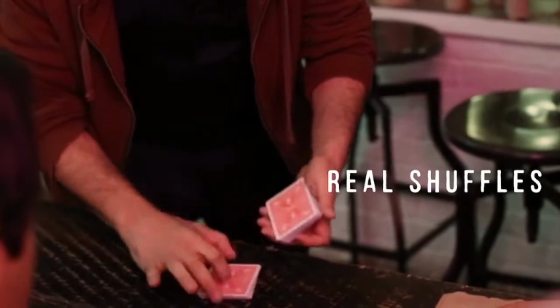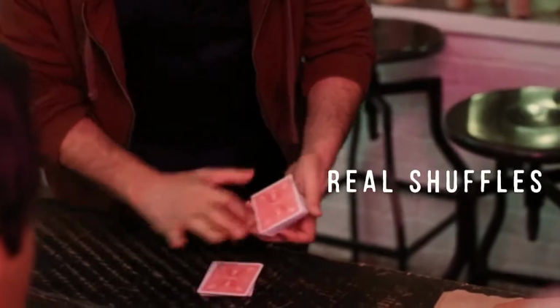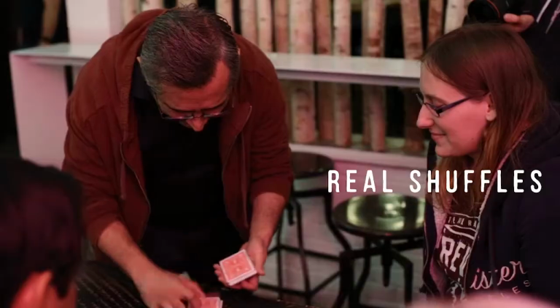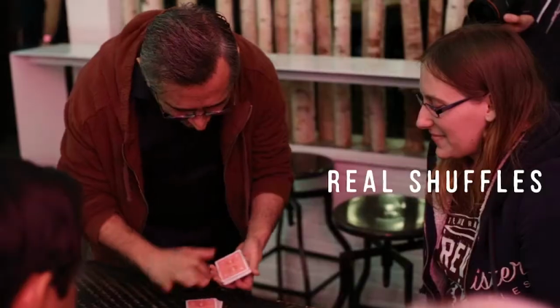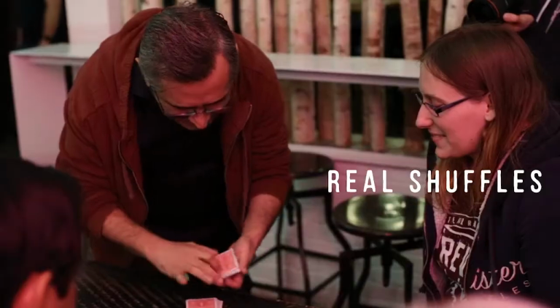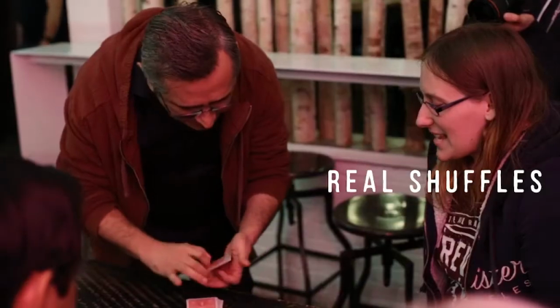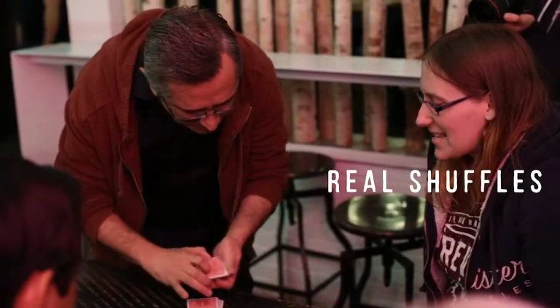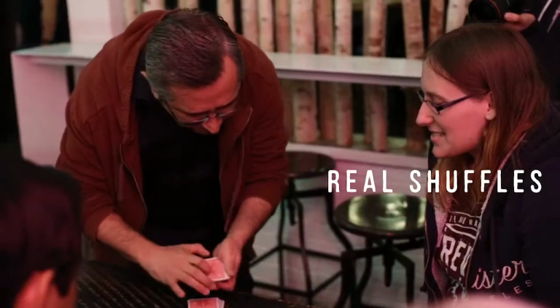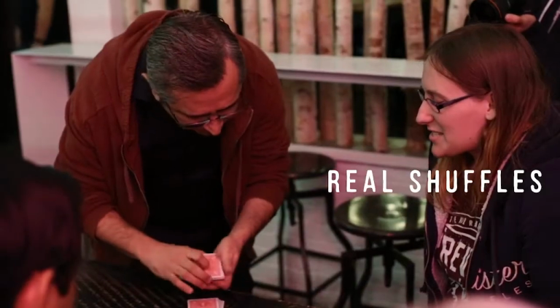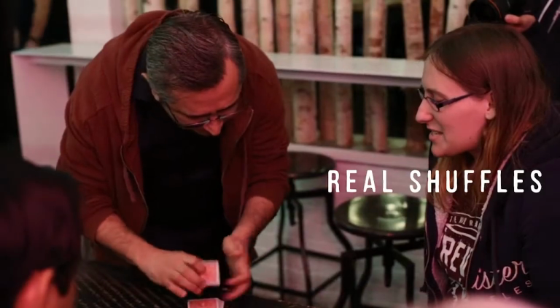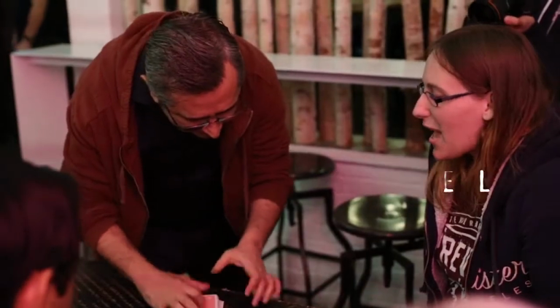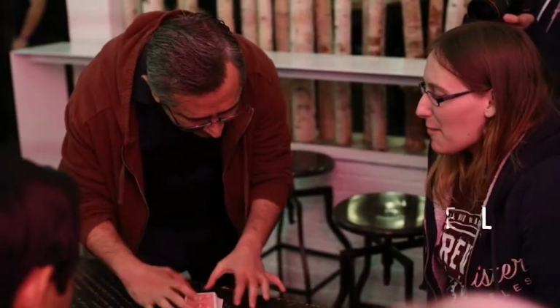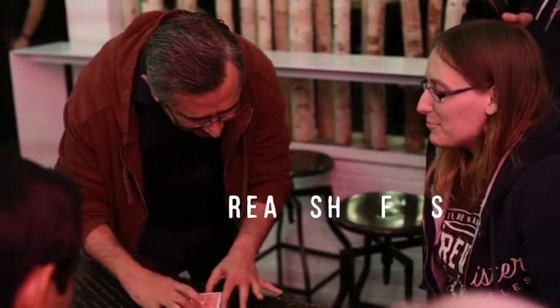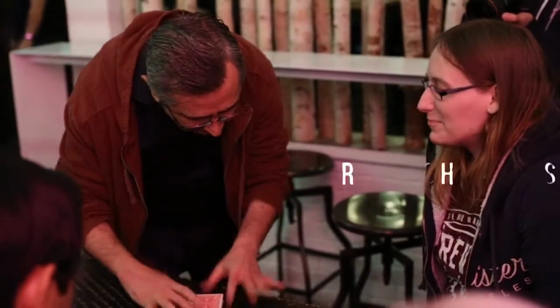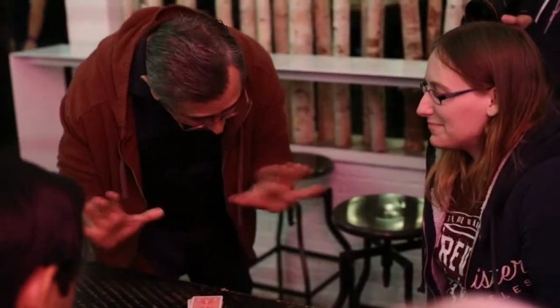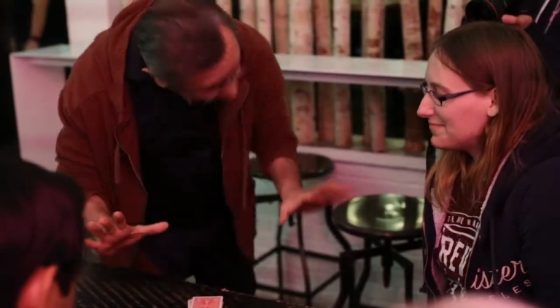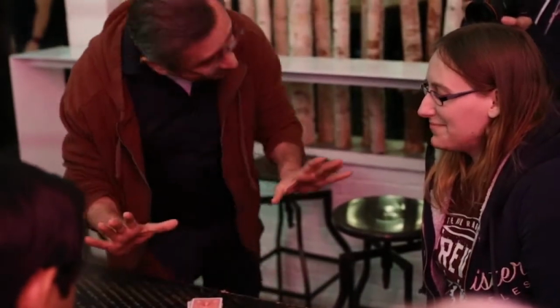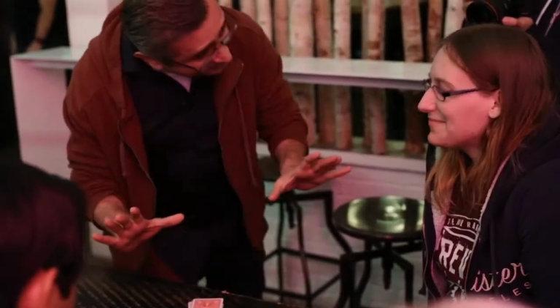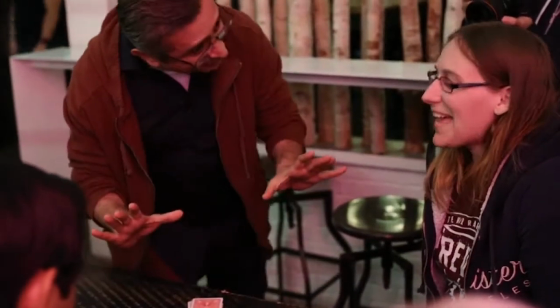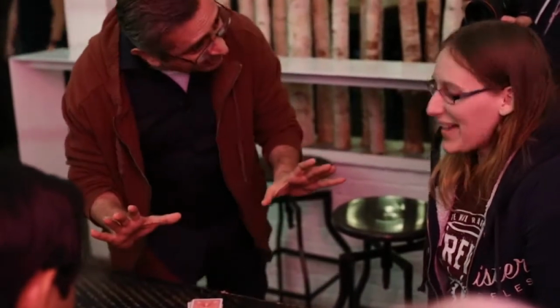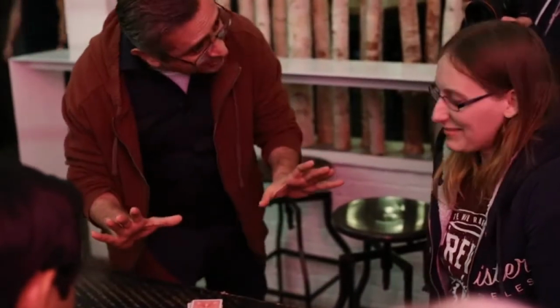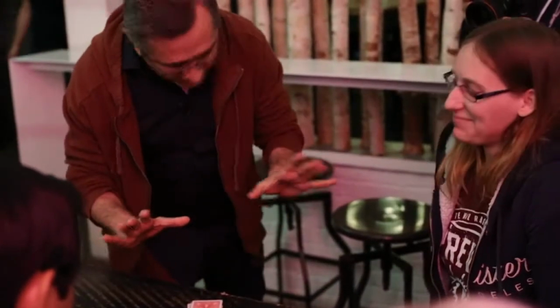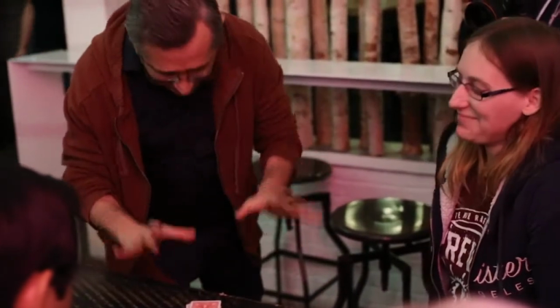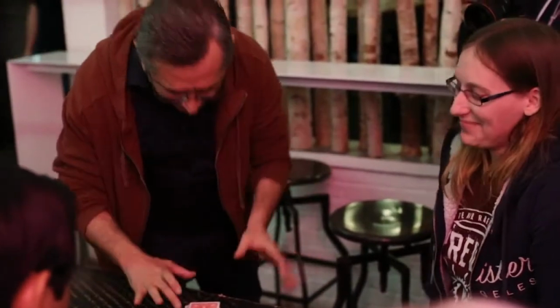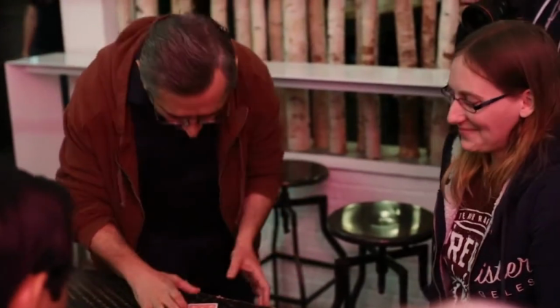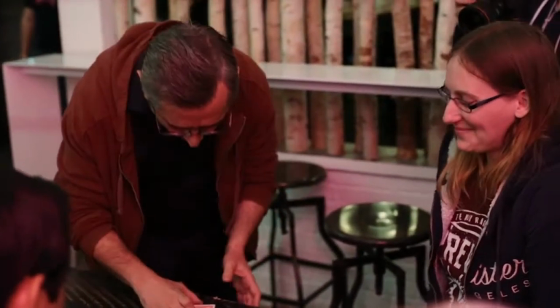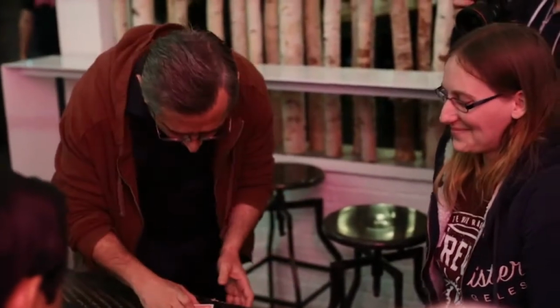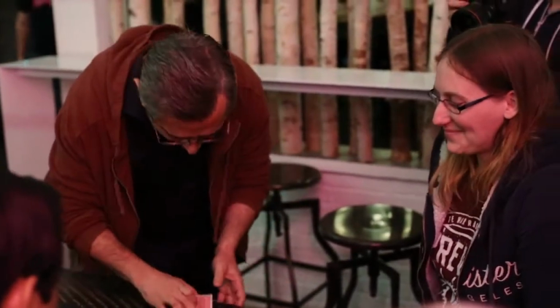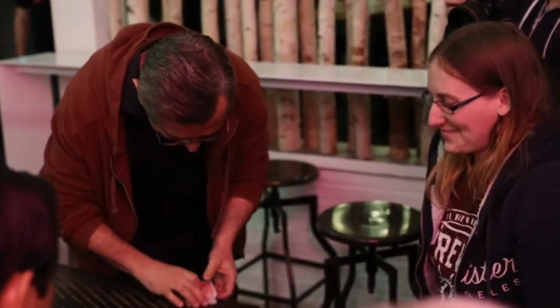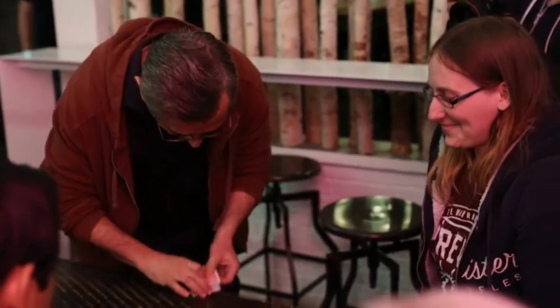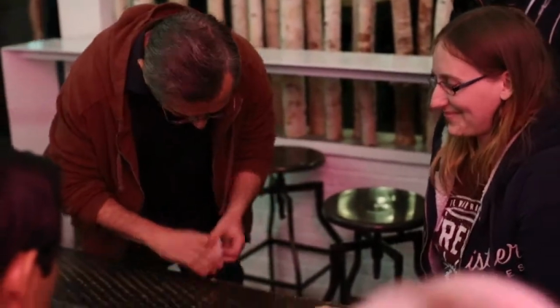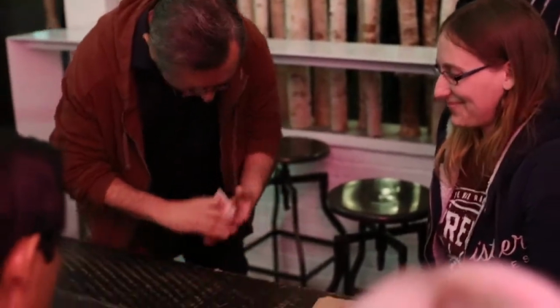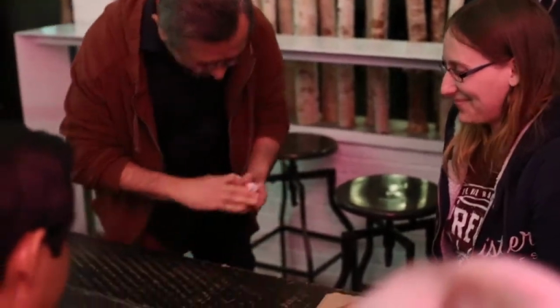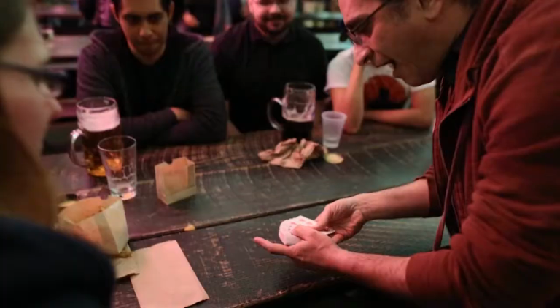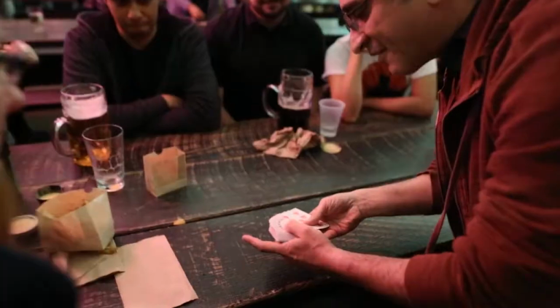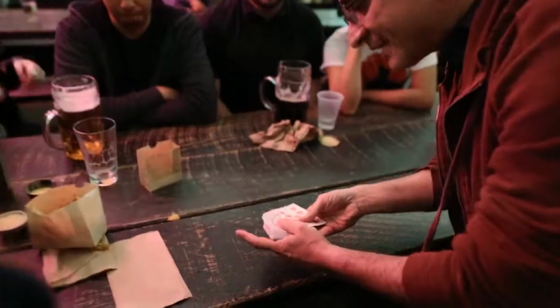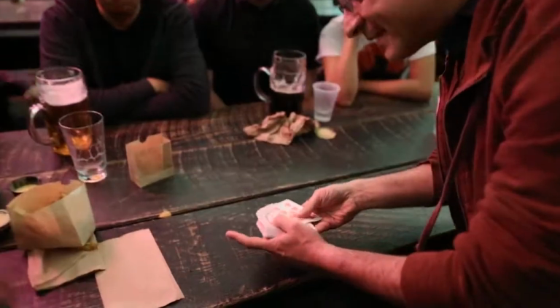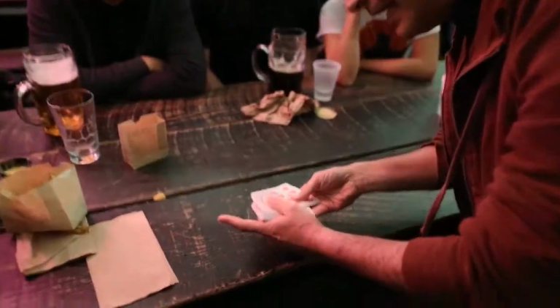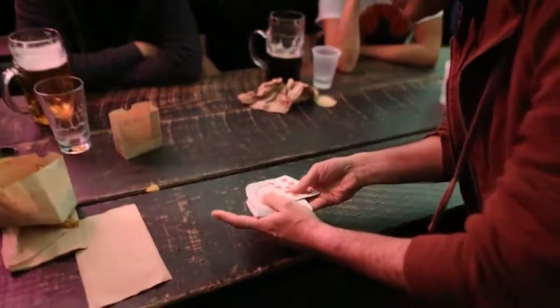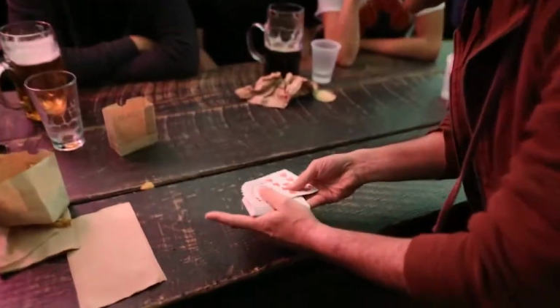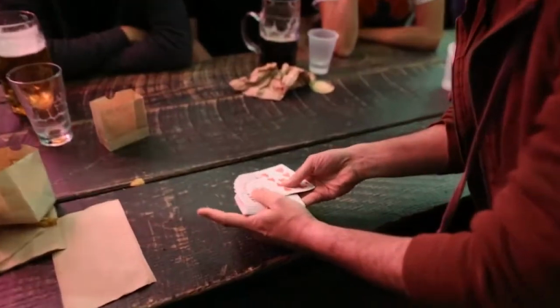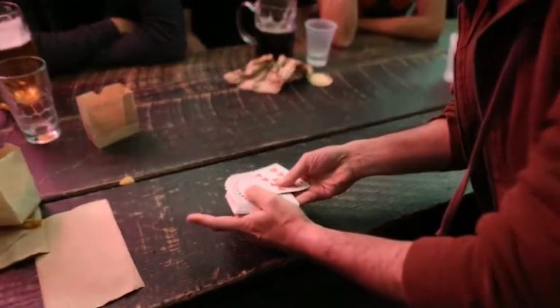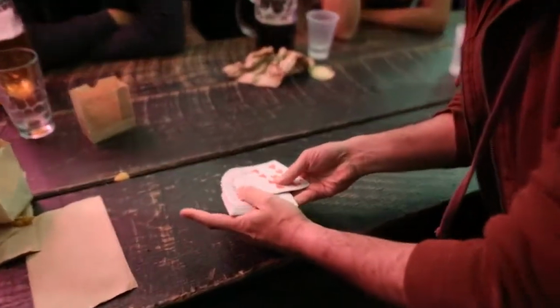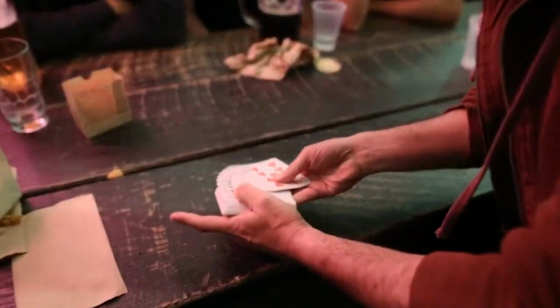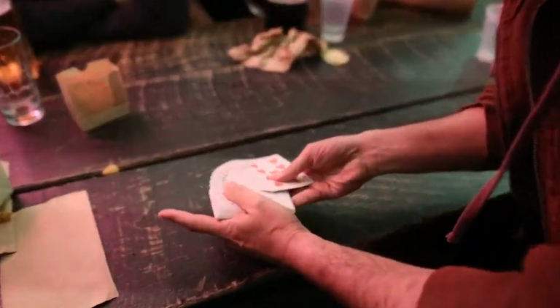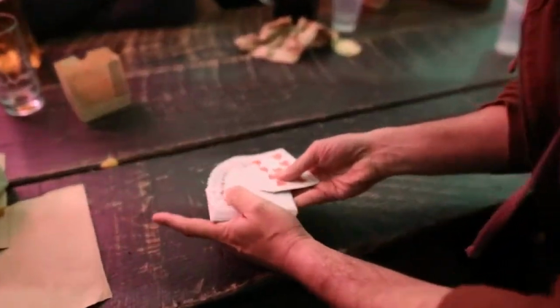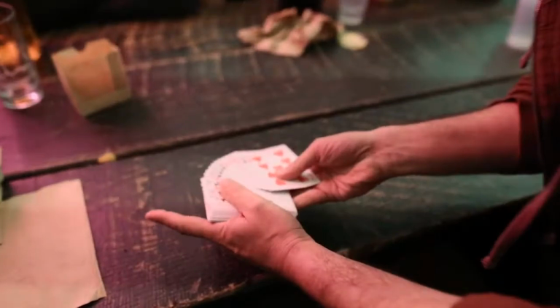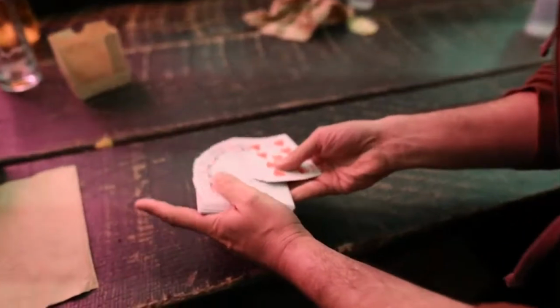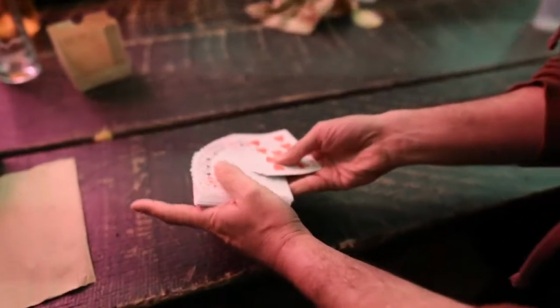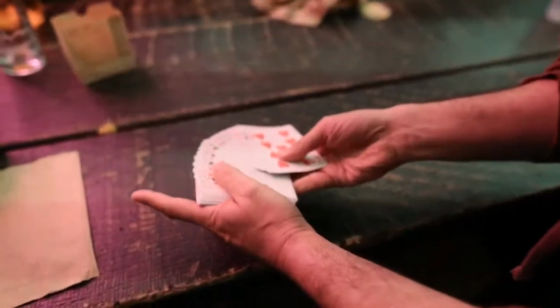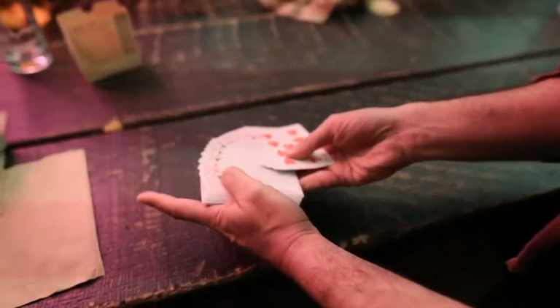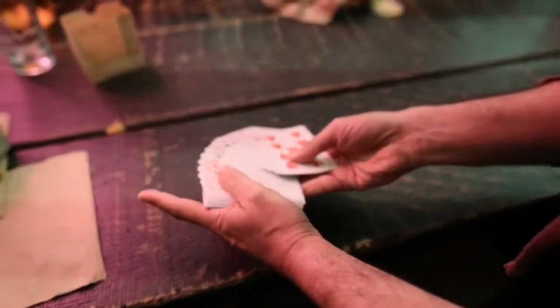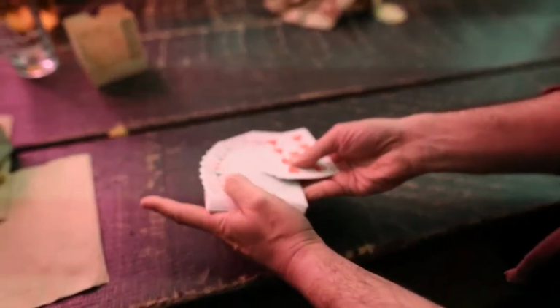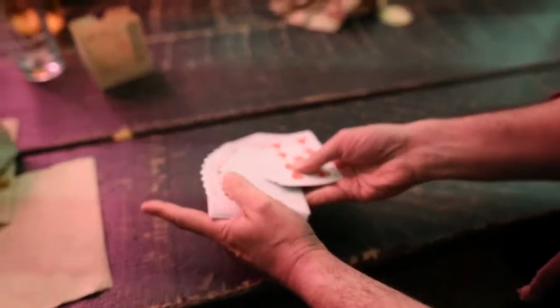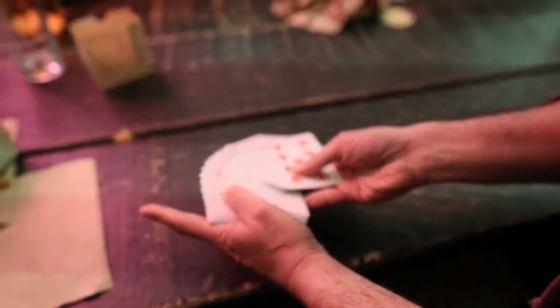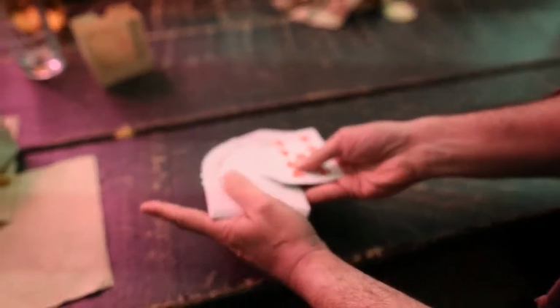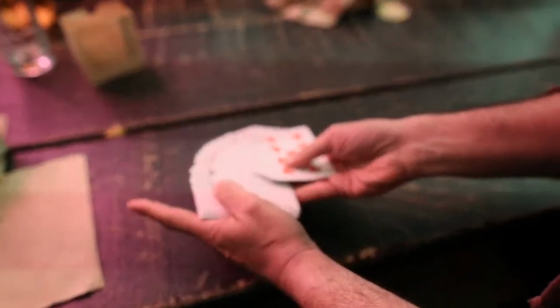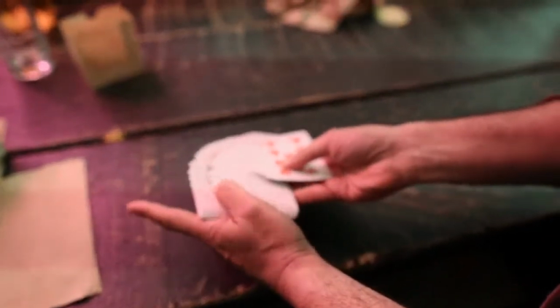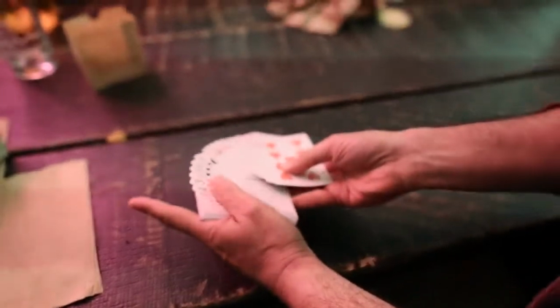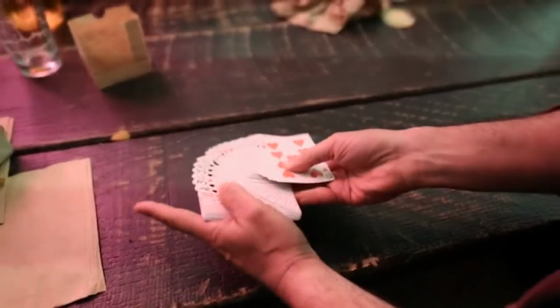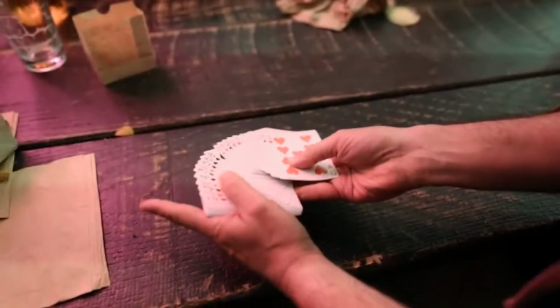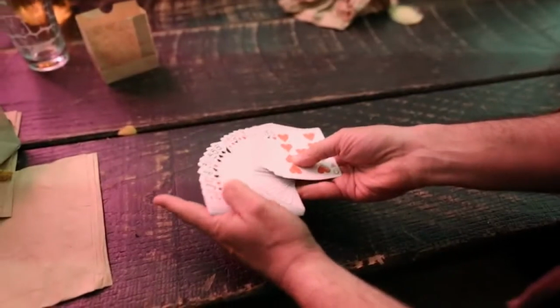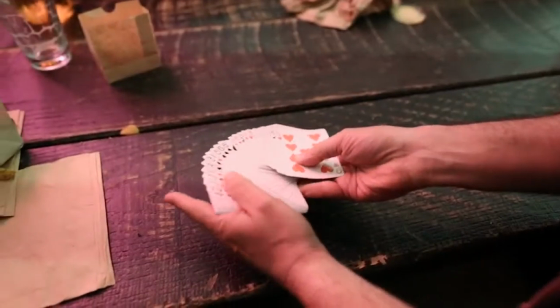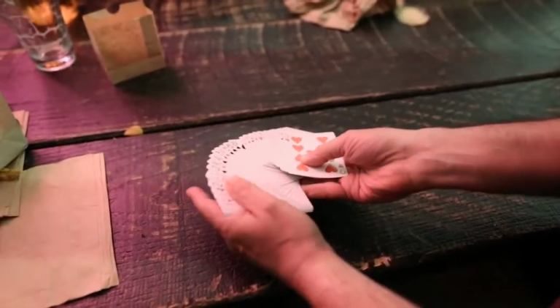Now some people feel — right here? Right here is good? Okay, perfect. Obviously, the cards are shuffled, right?